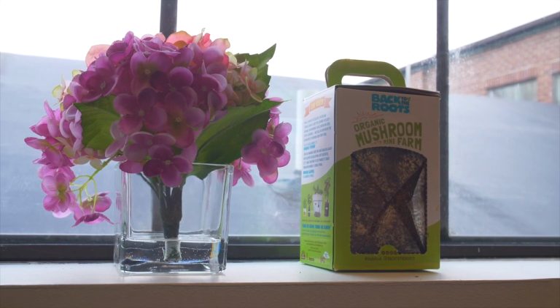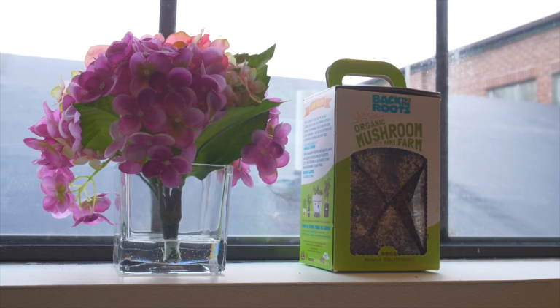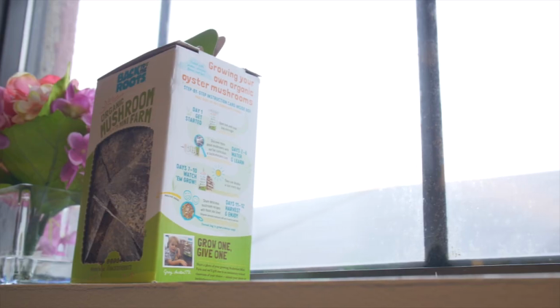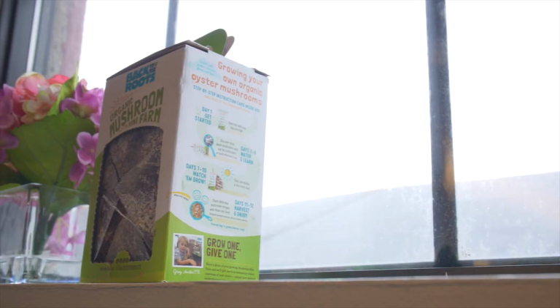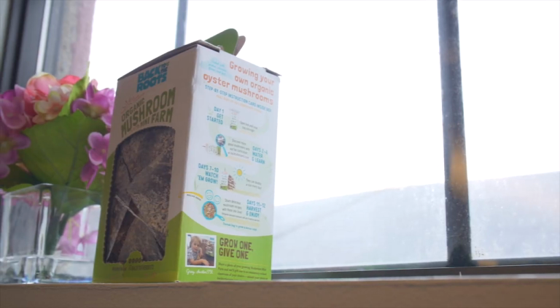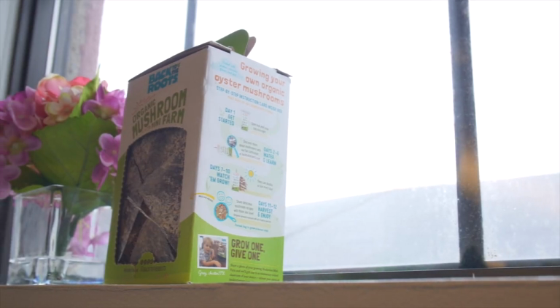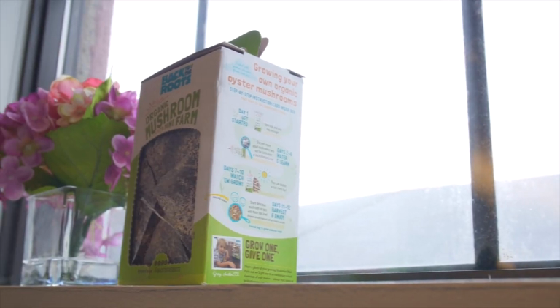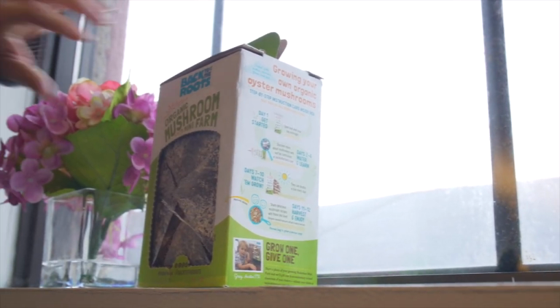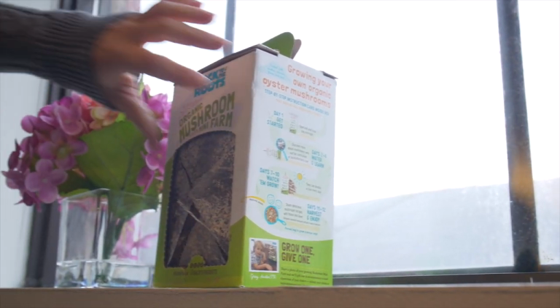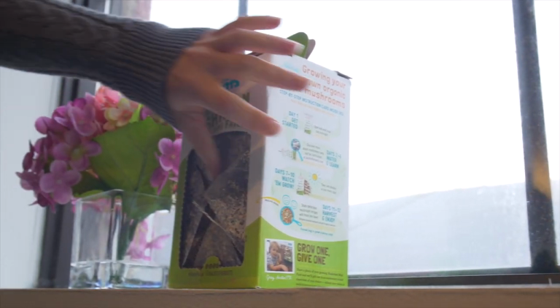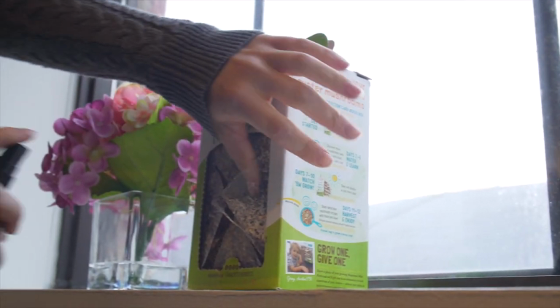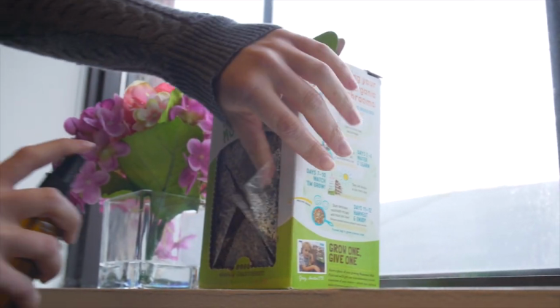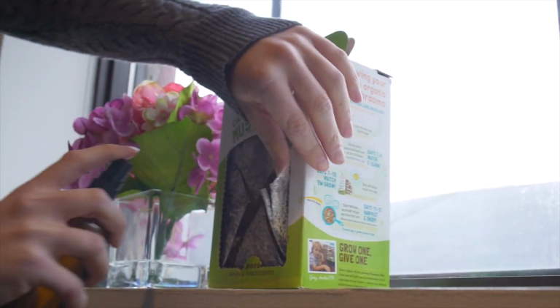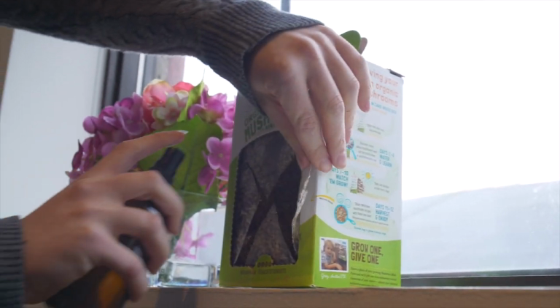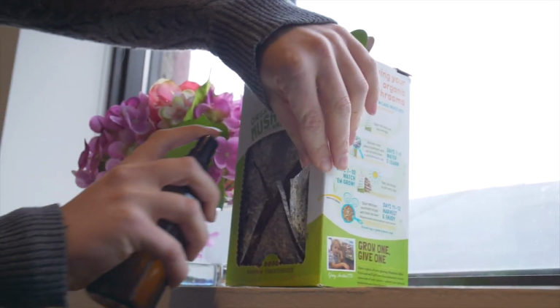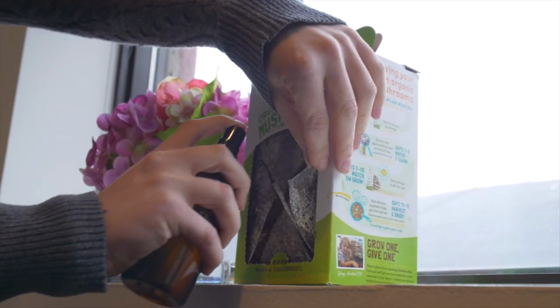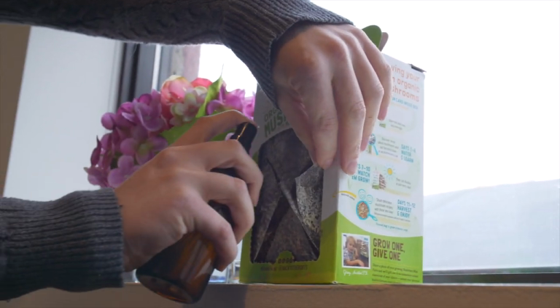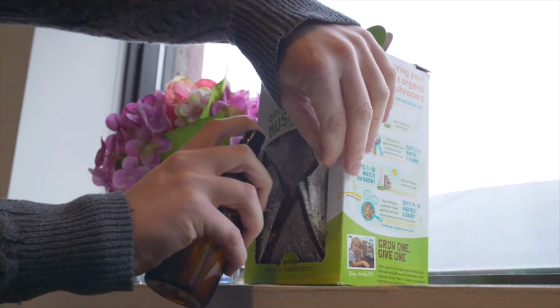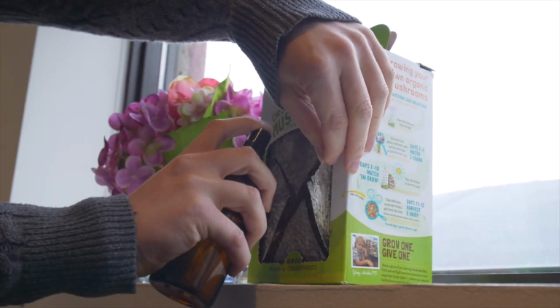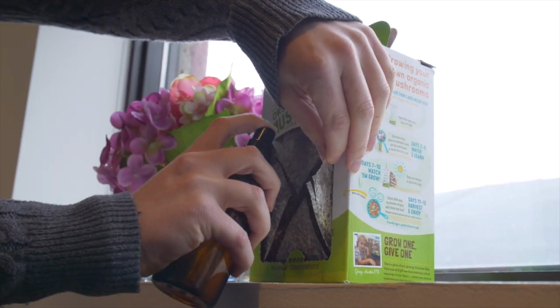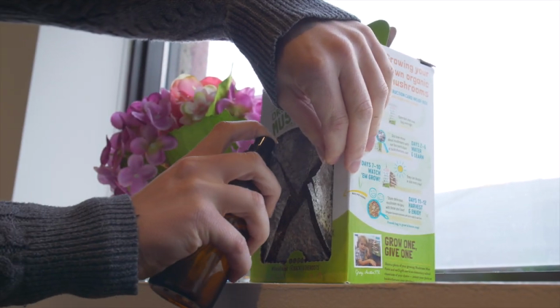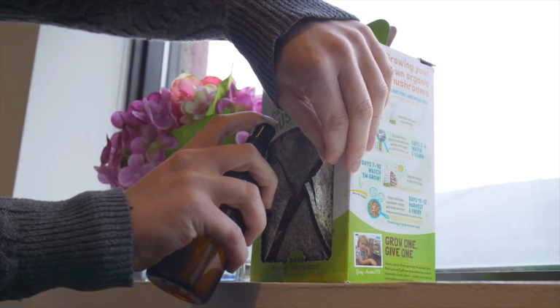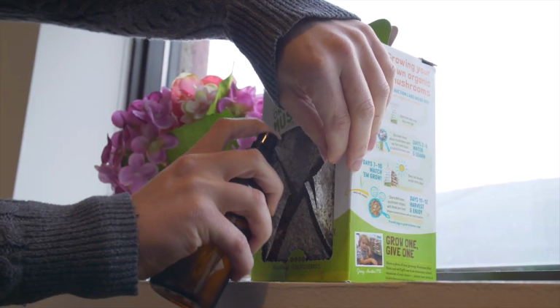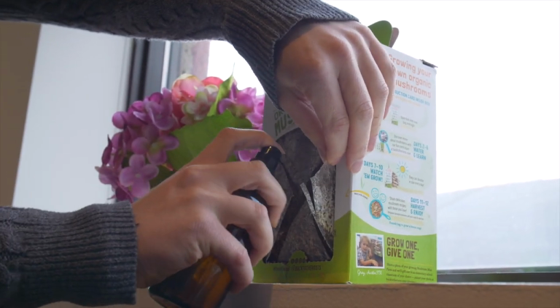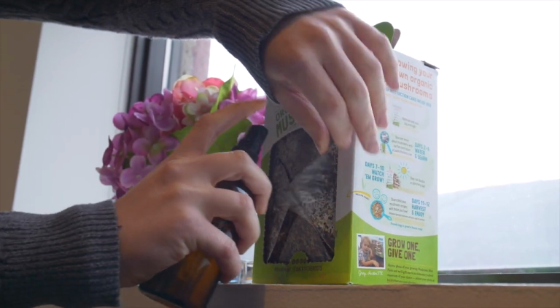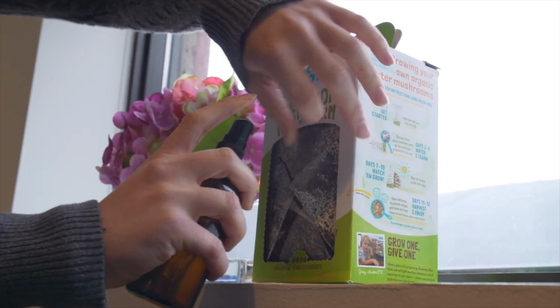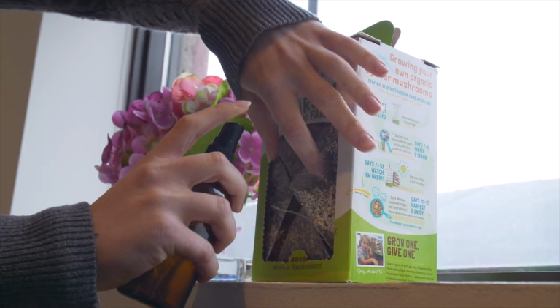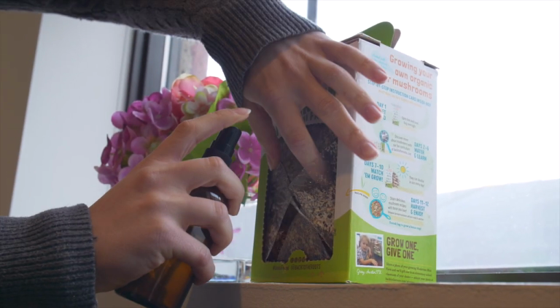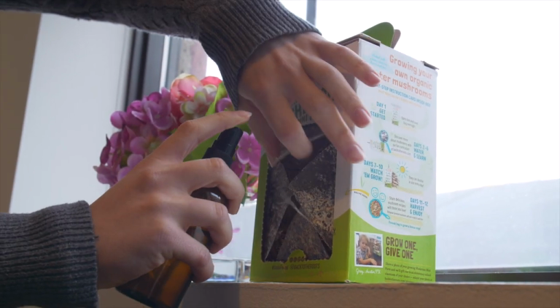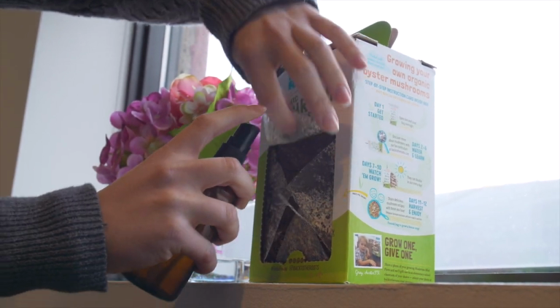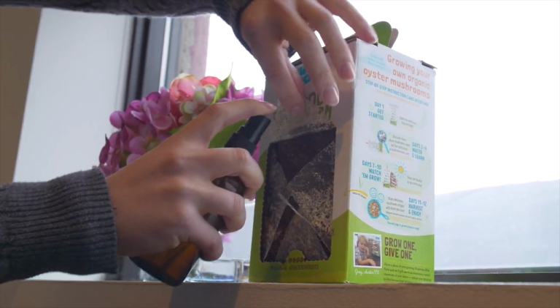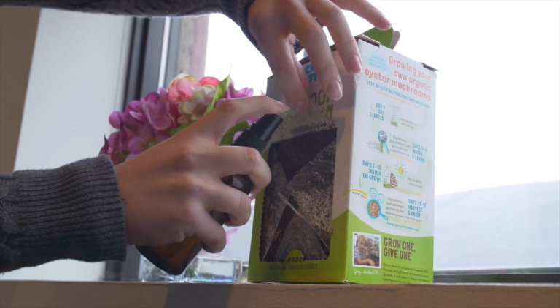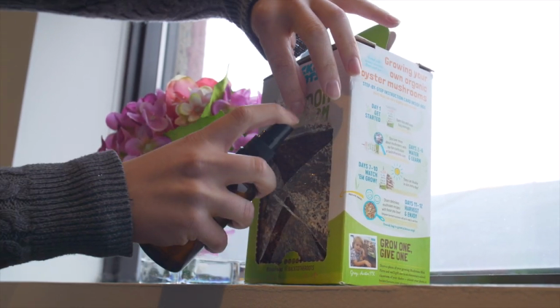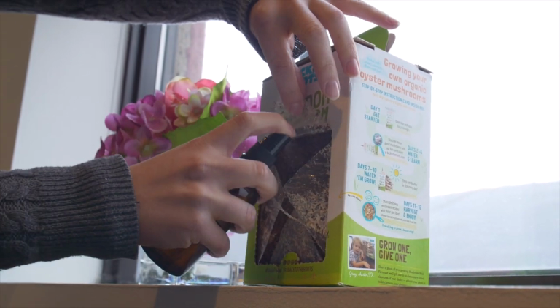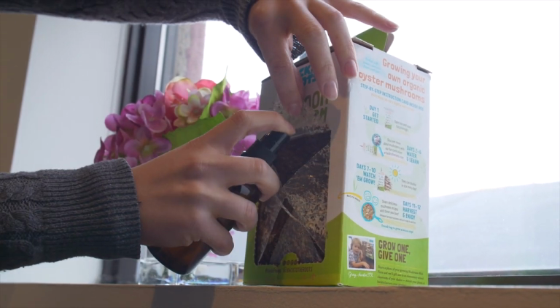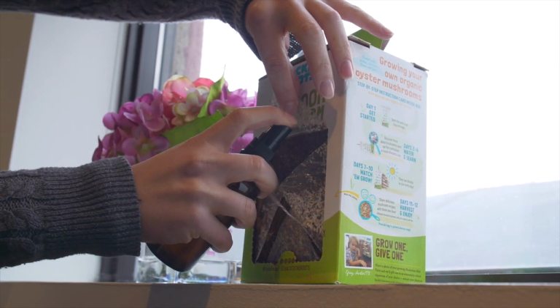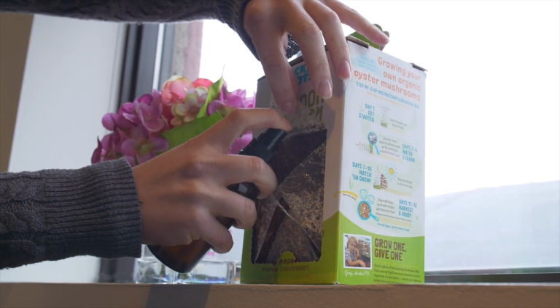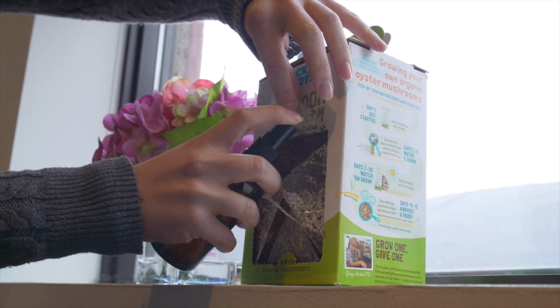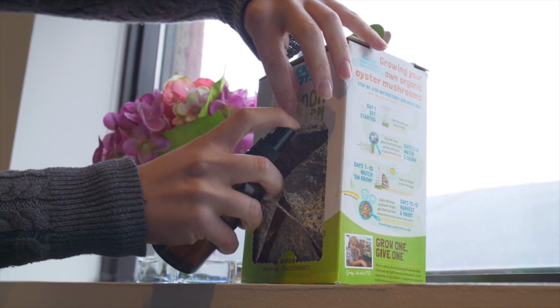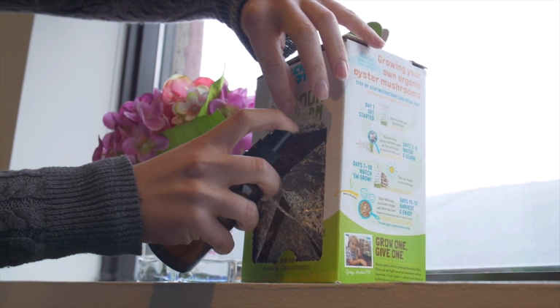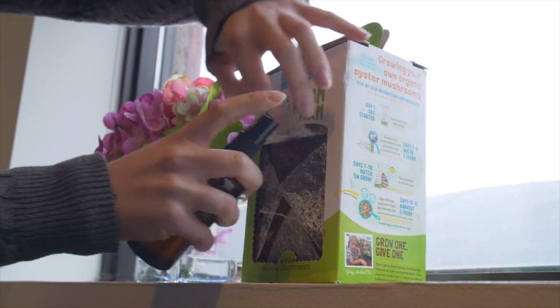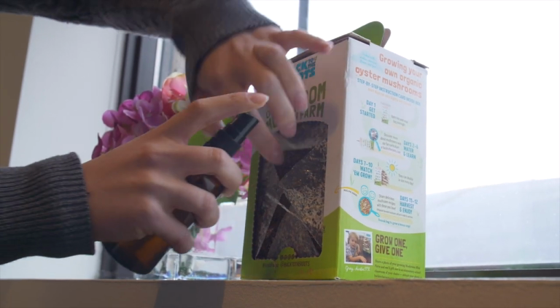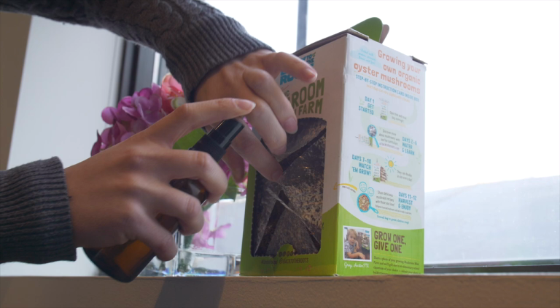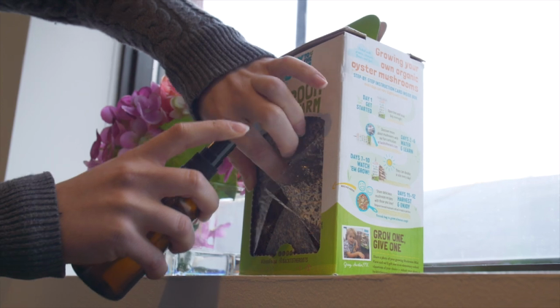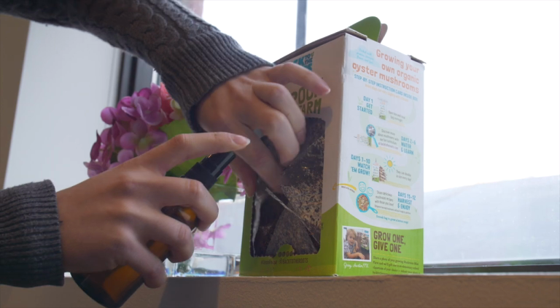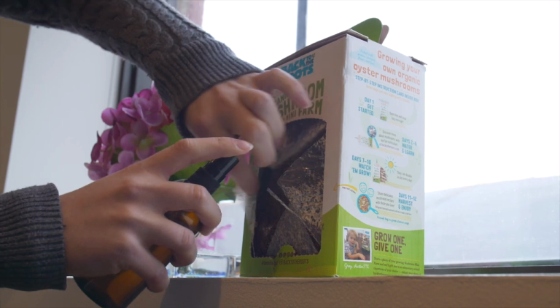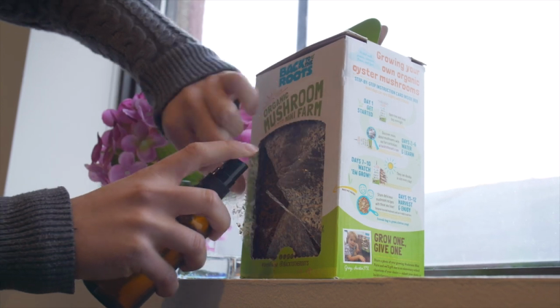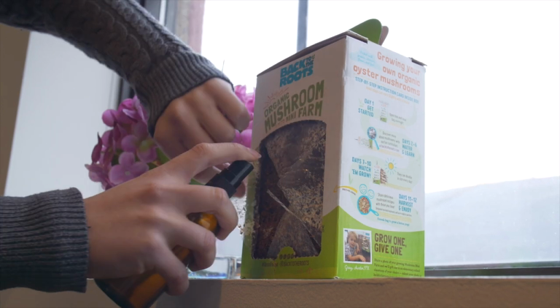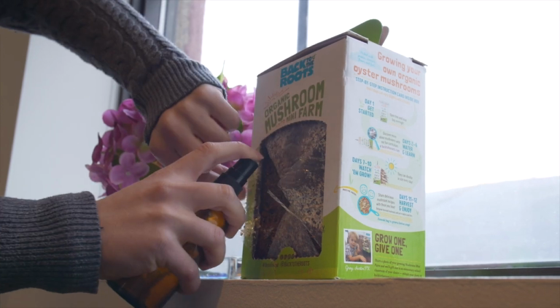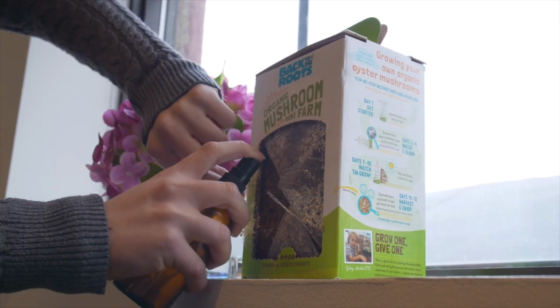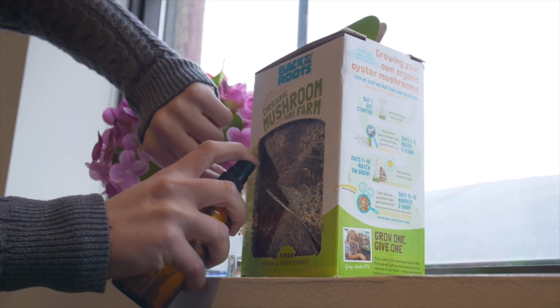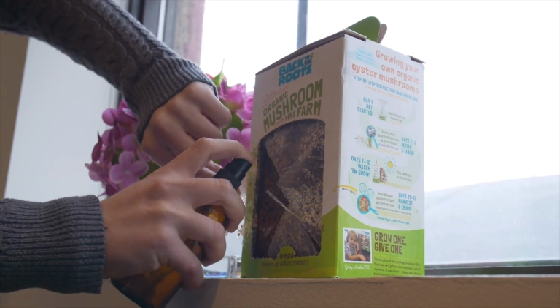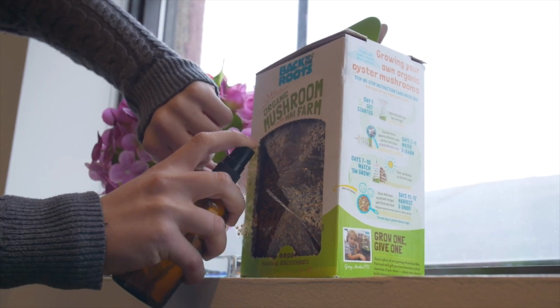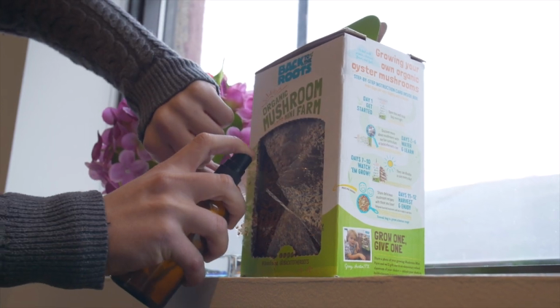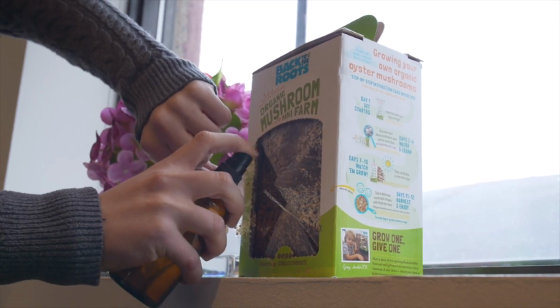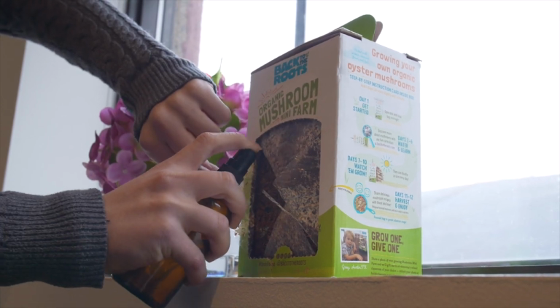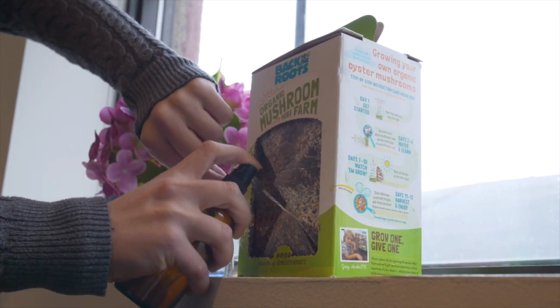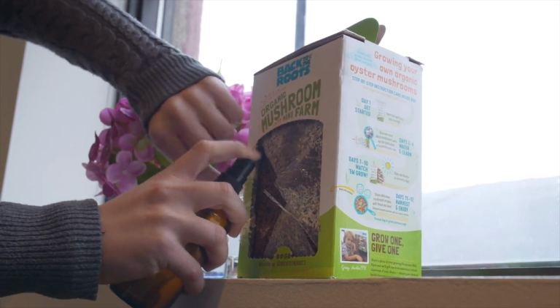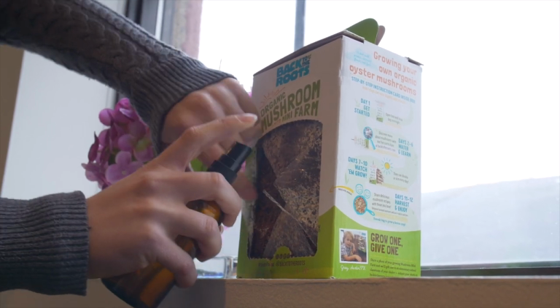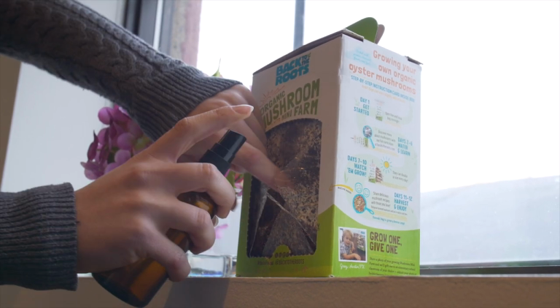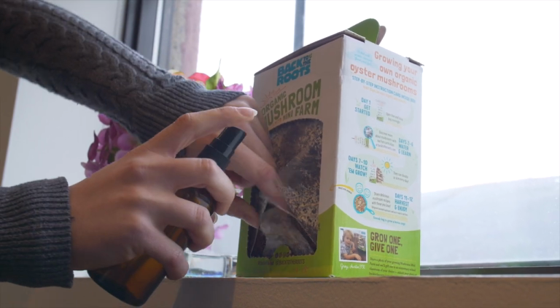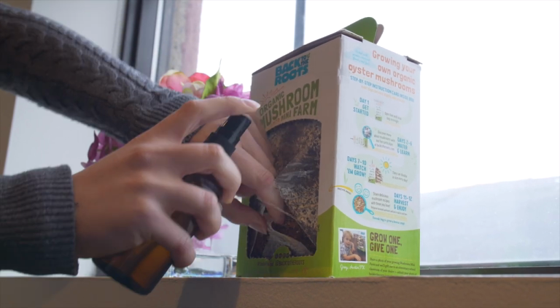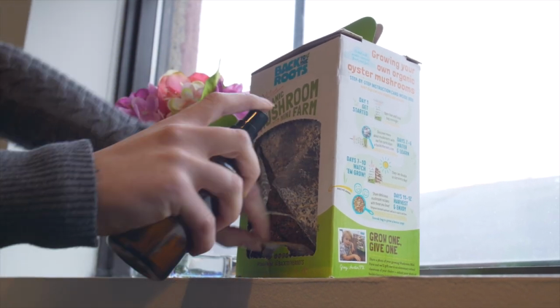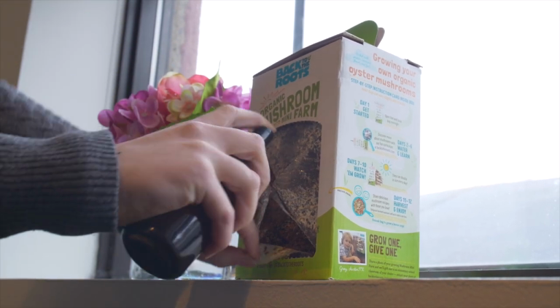For one to two weeks, lift the plastic flaps and give it a few sprays of water each day until you start seeing baby mushrooms.